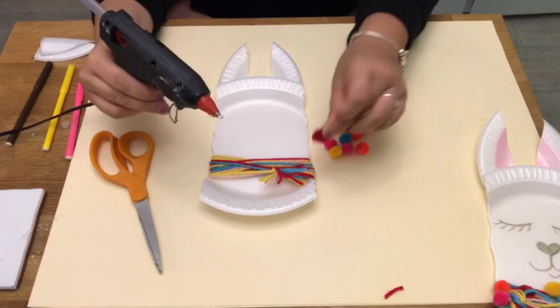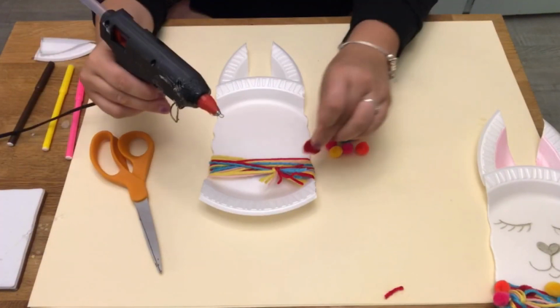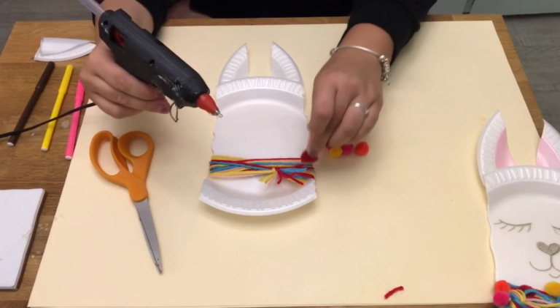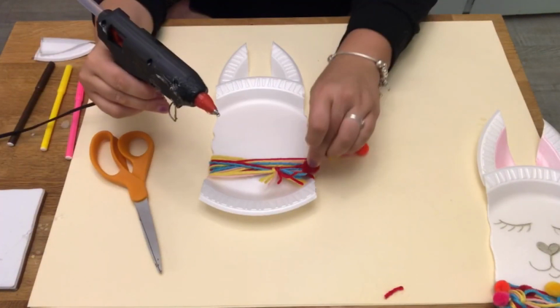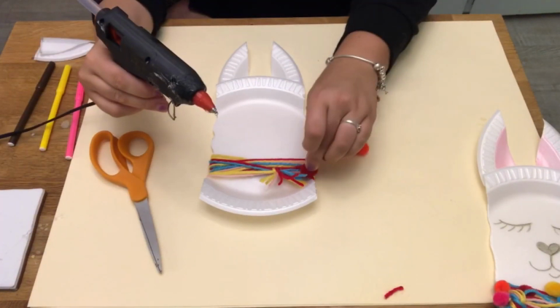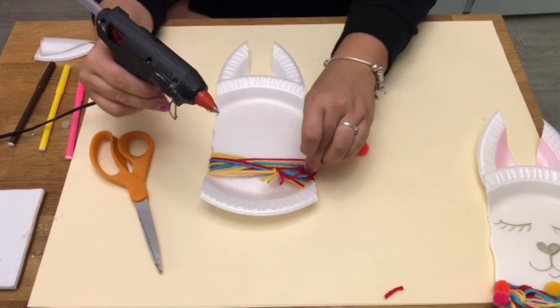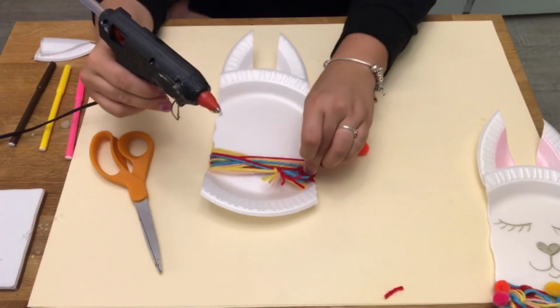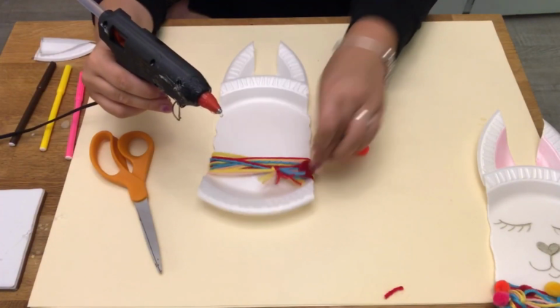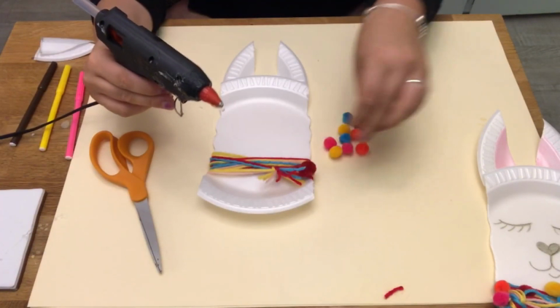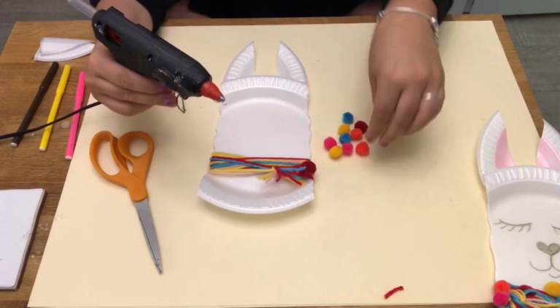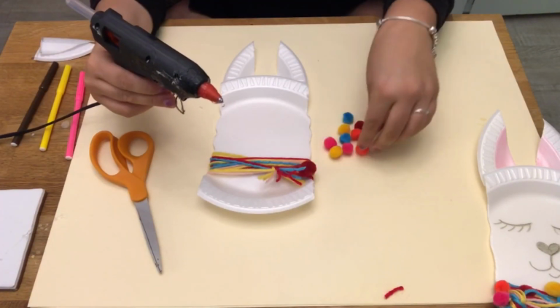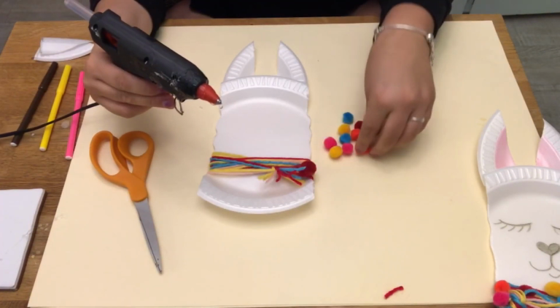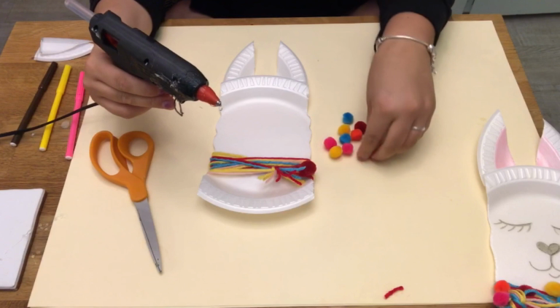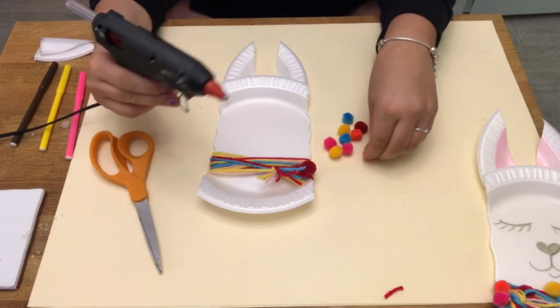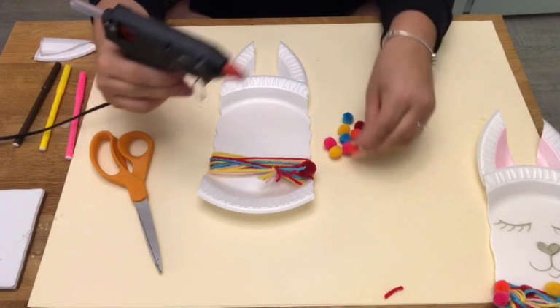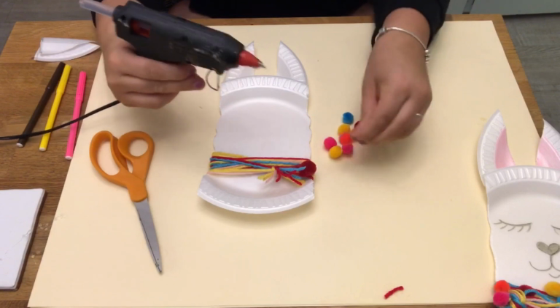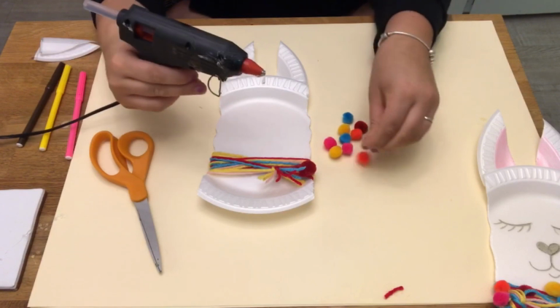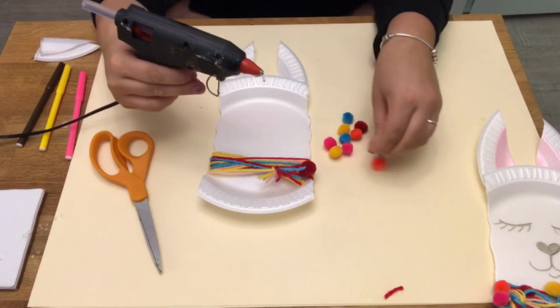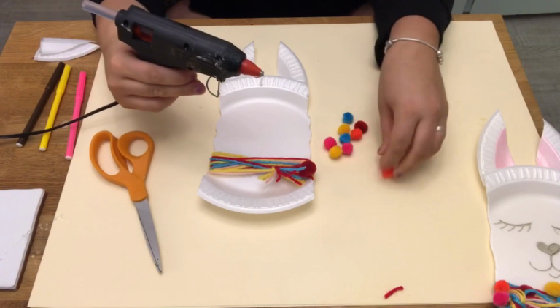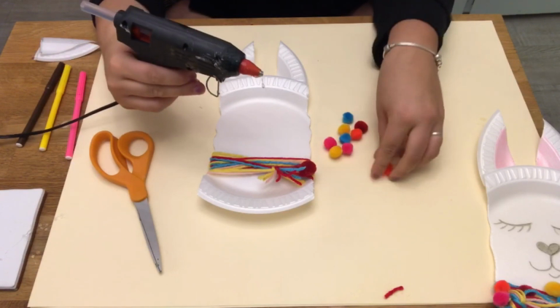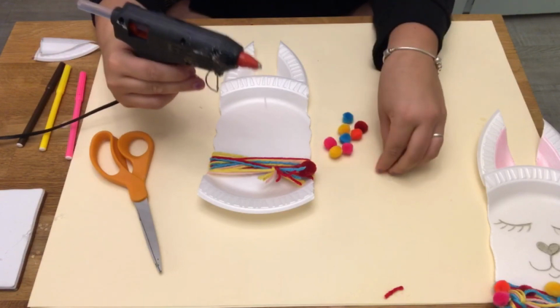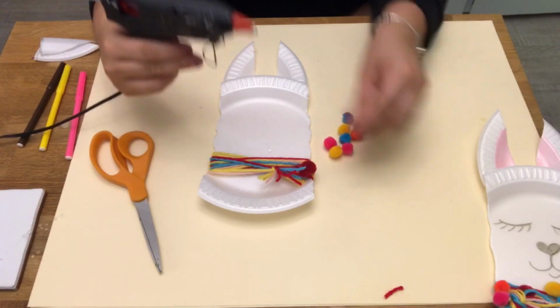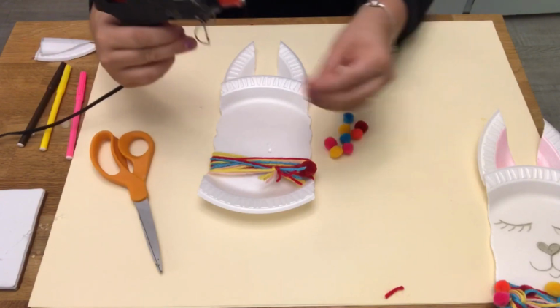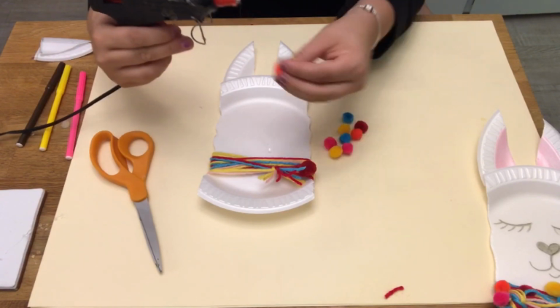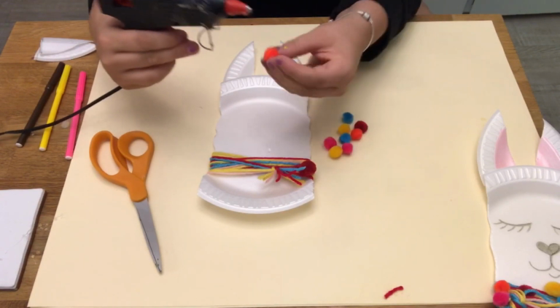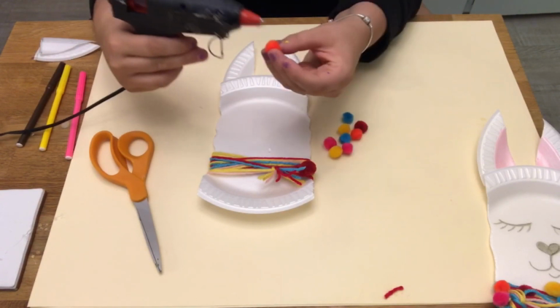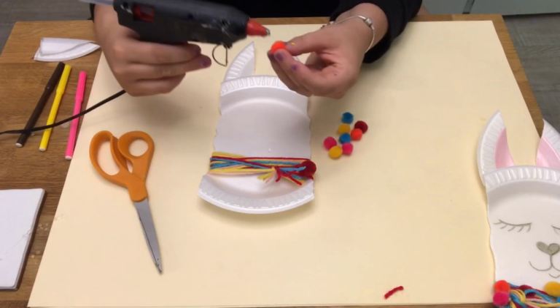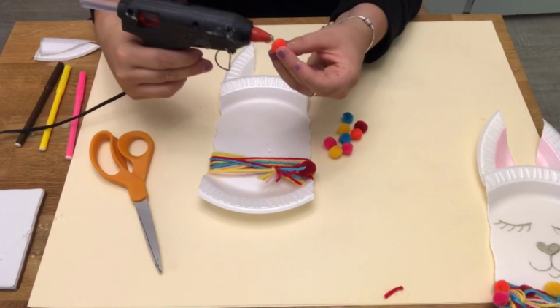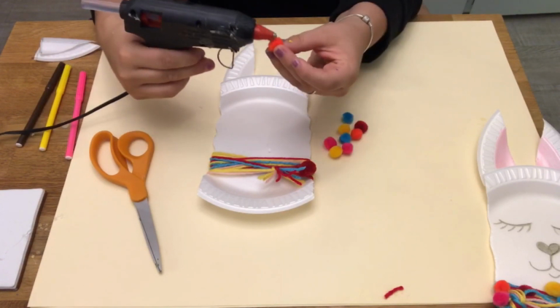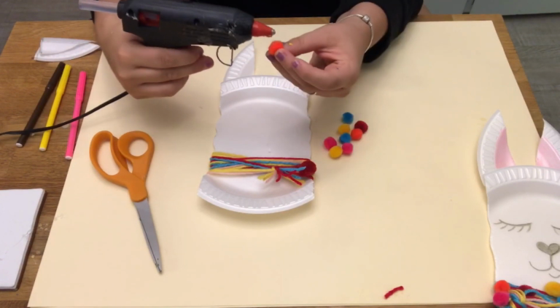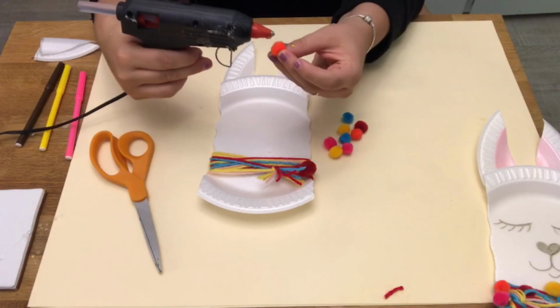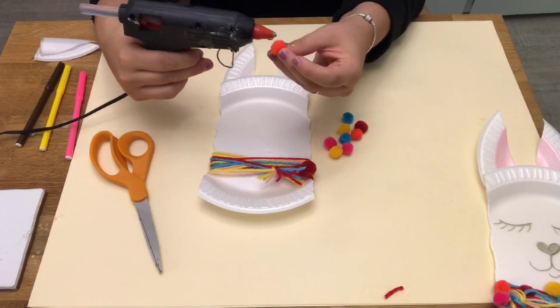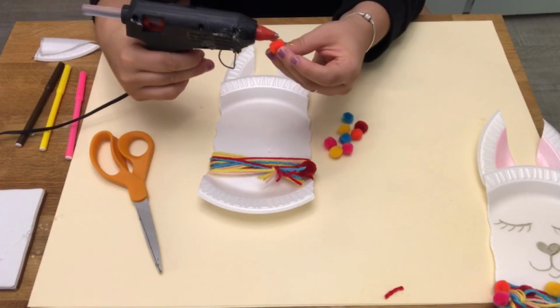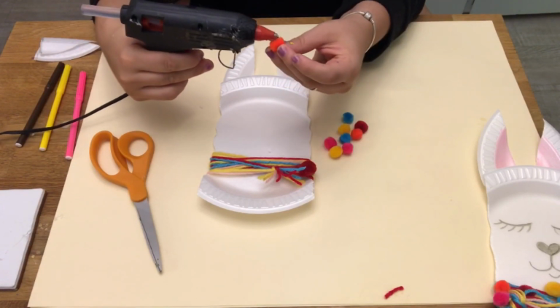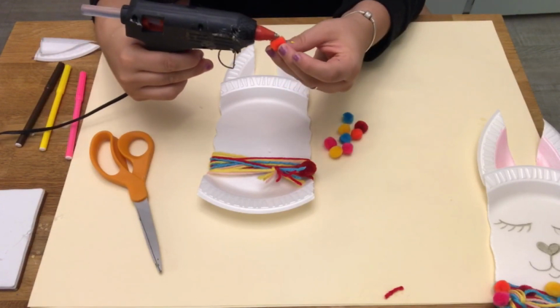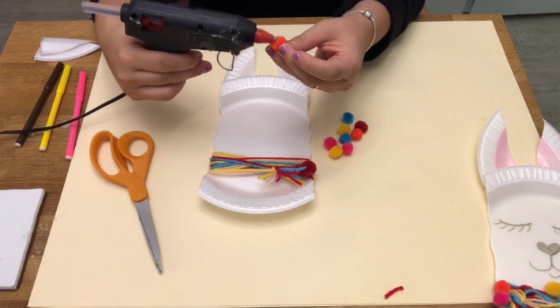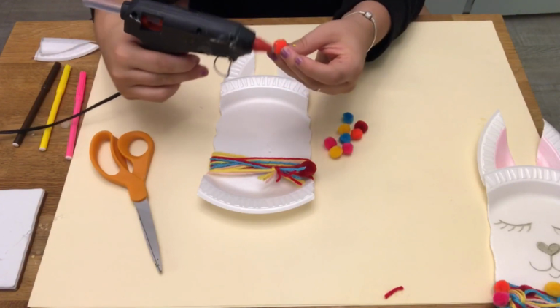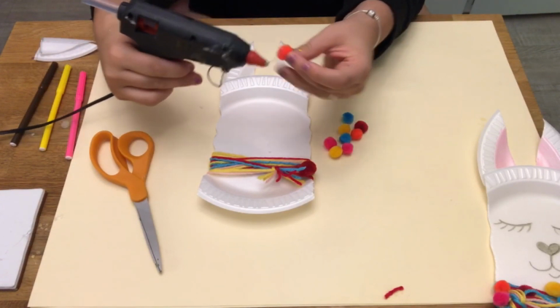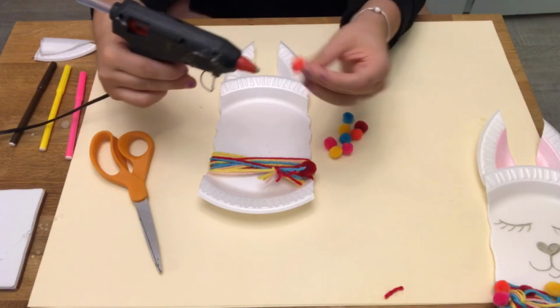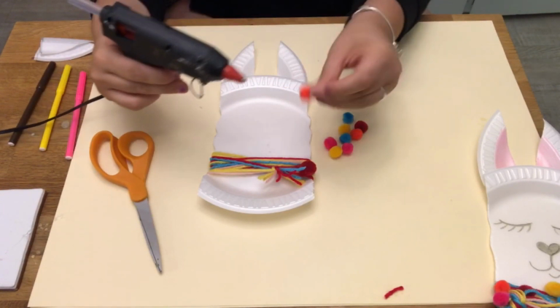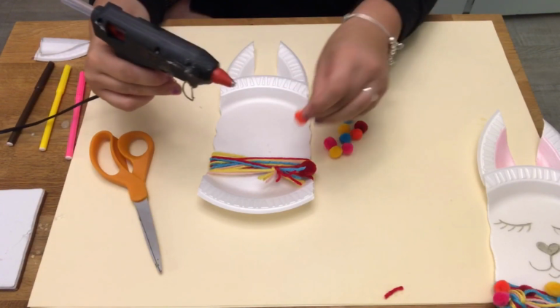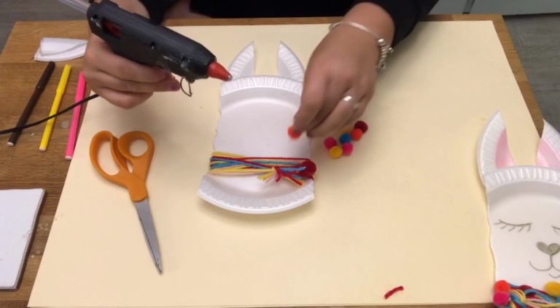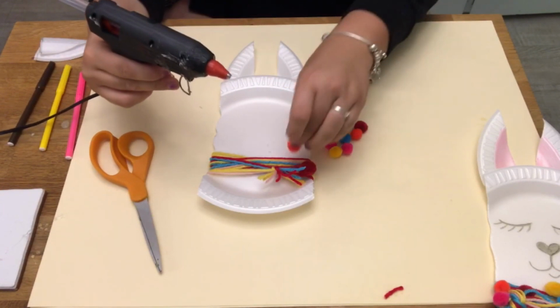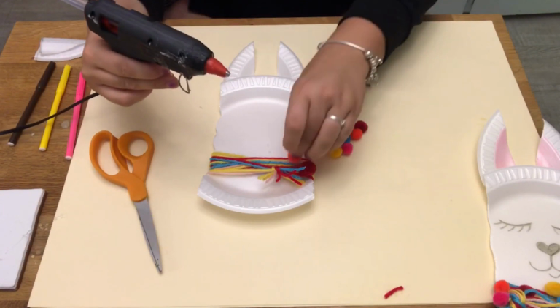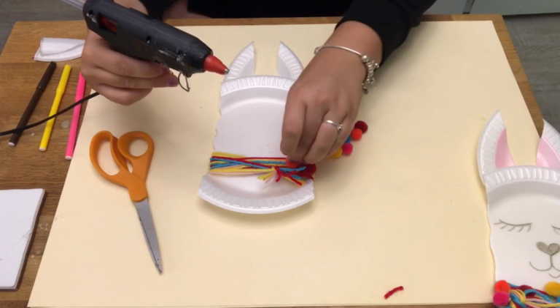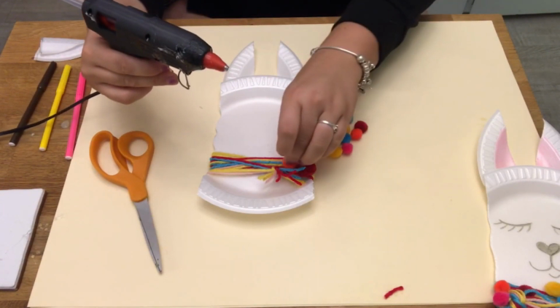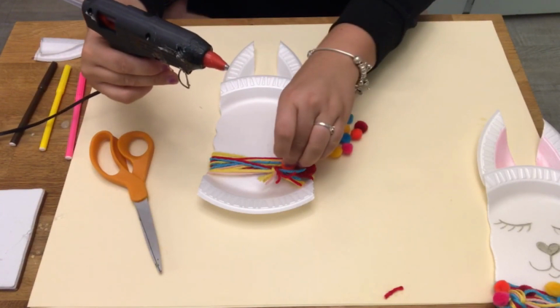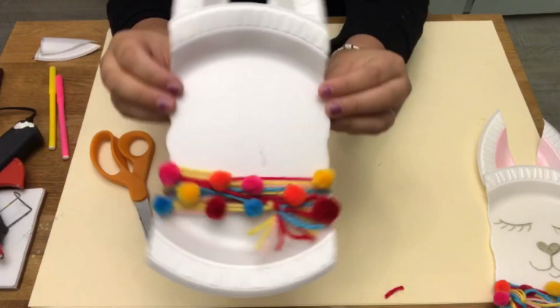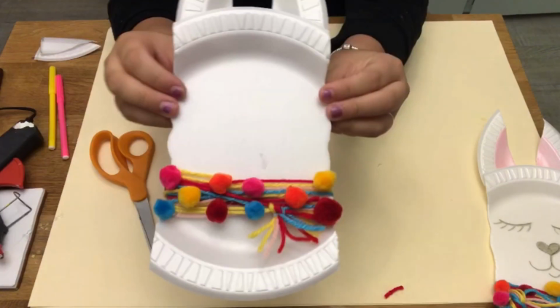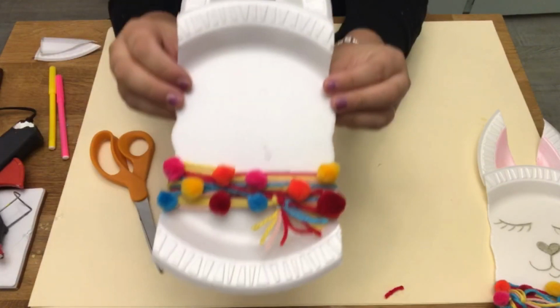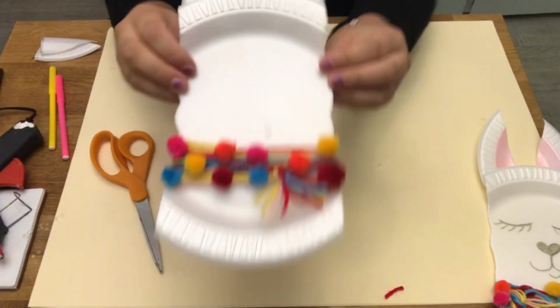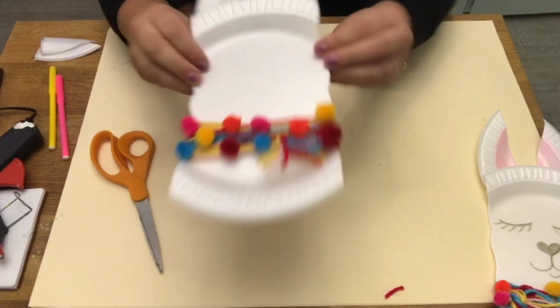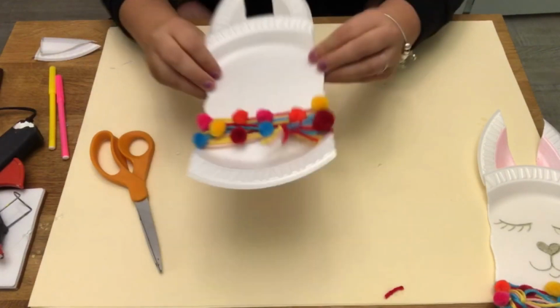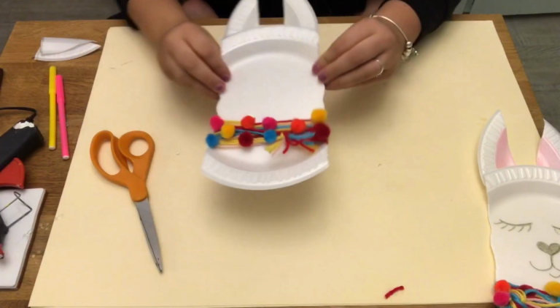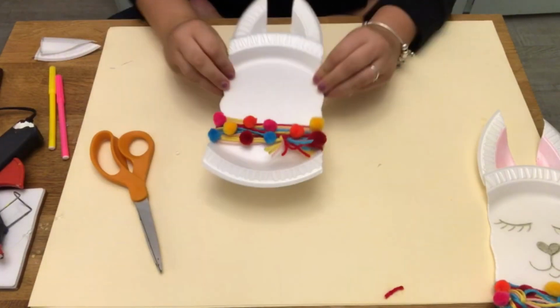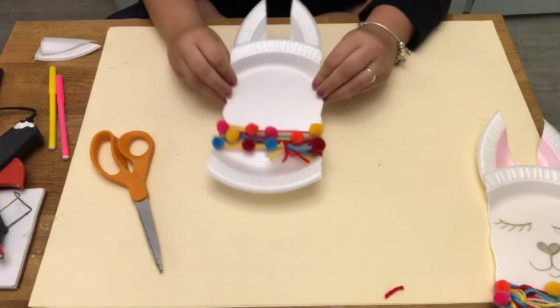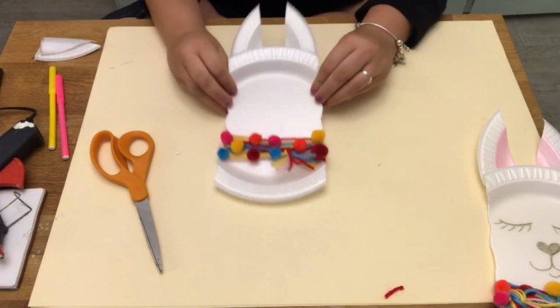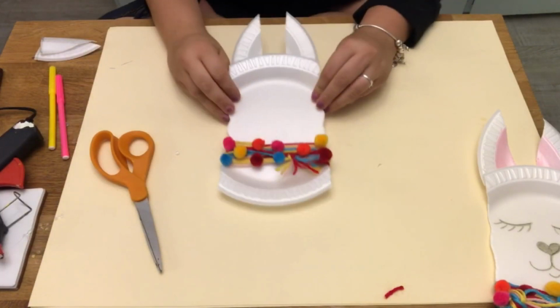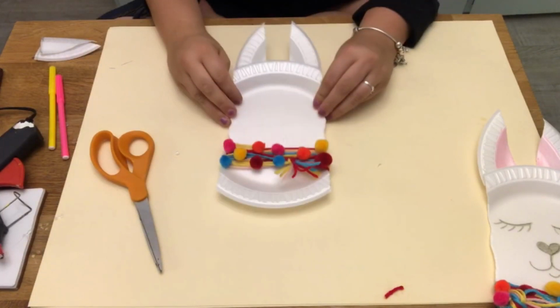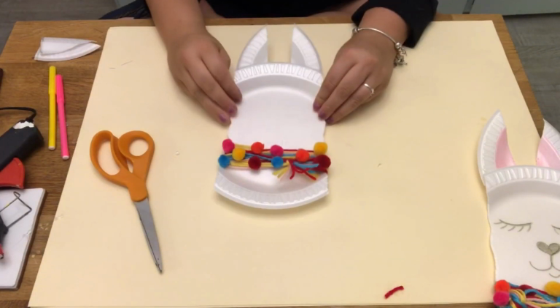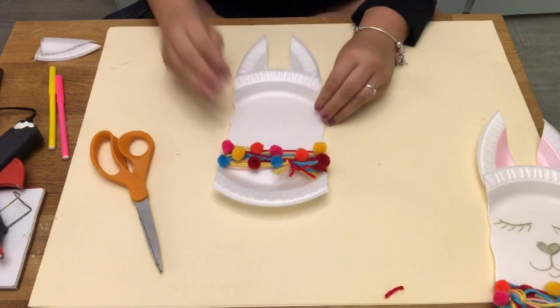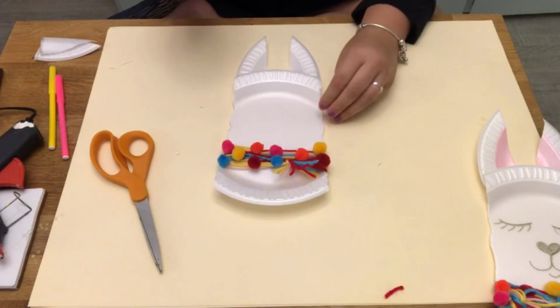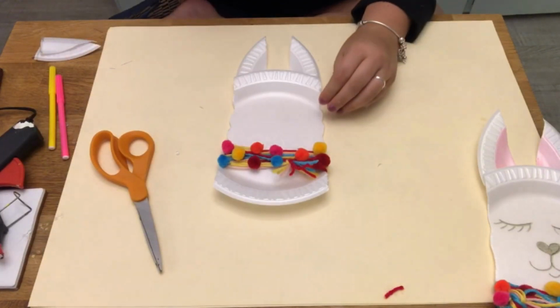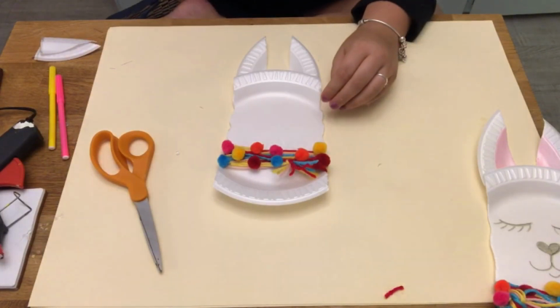Now hot glue on your pom-poms to your llama's scarf, and it should look just like that.